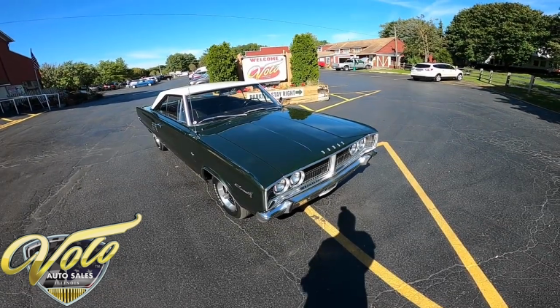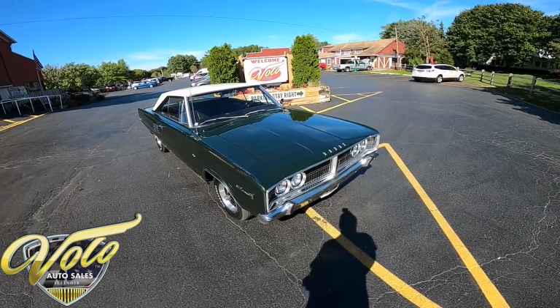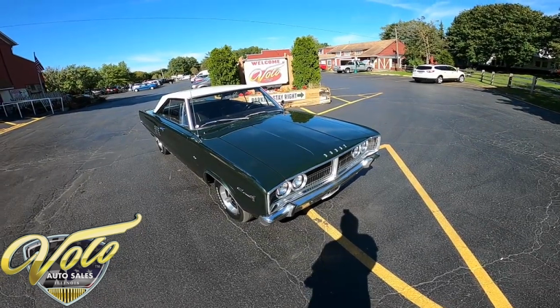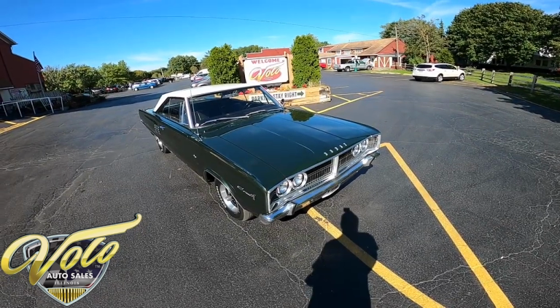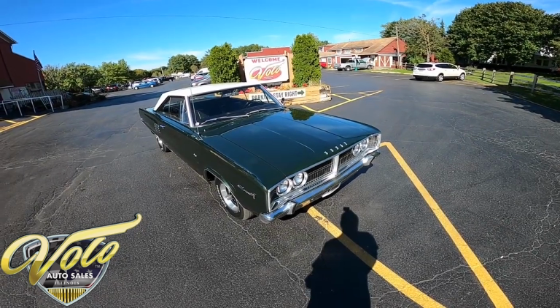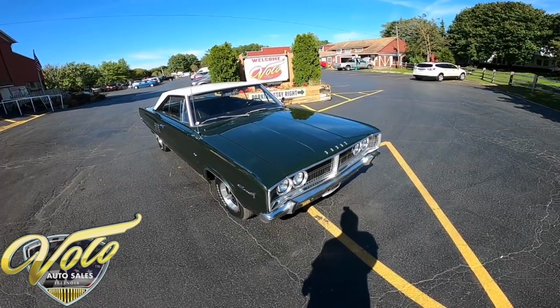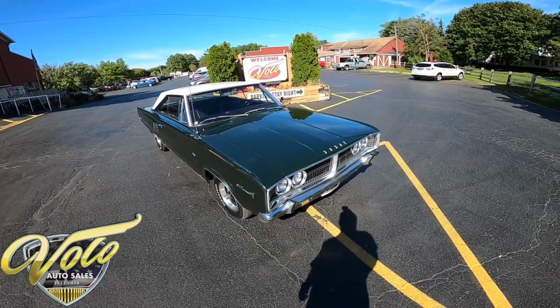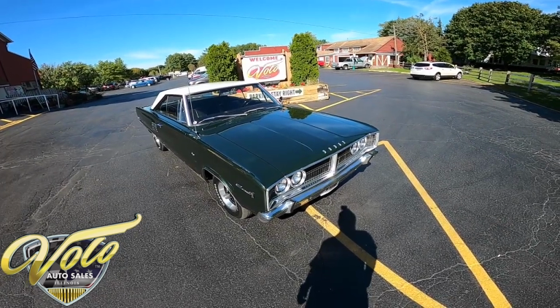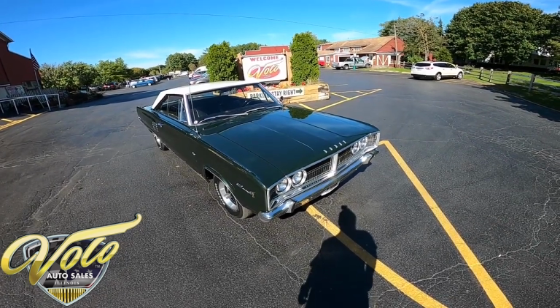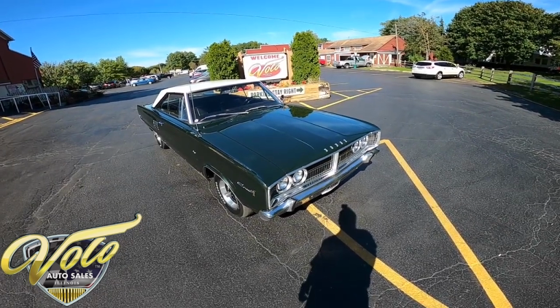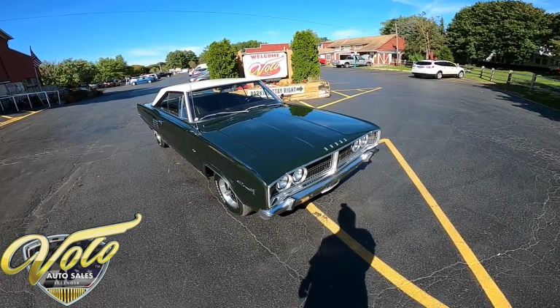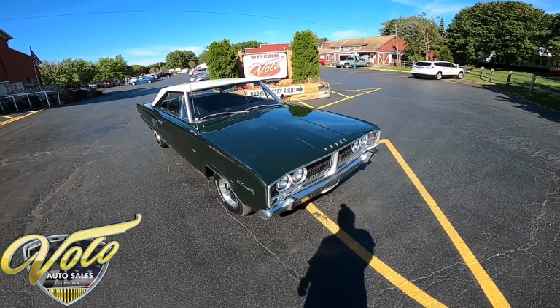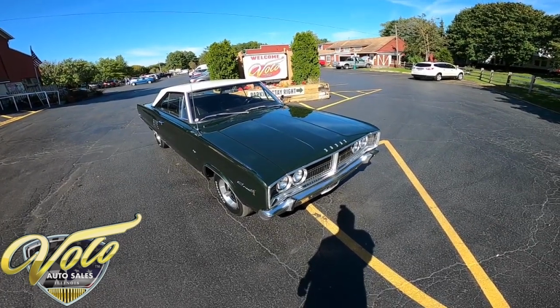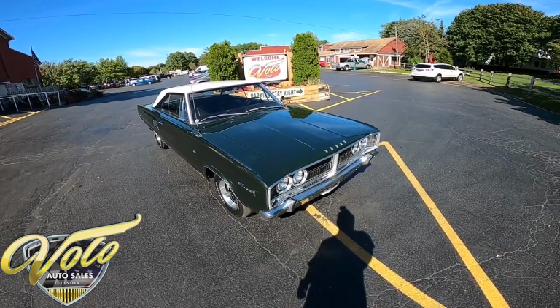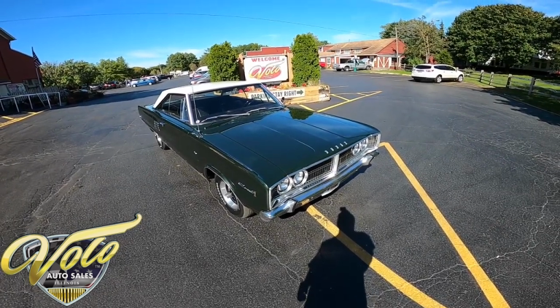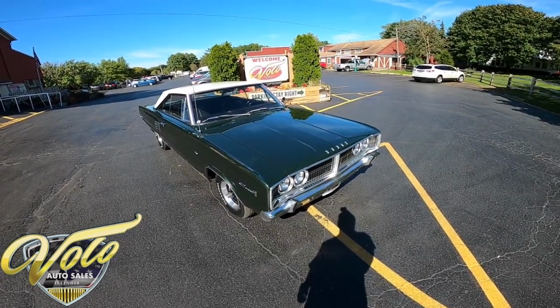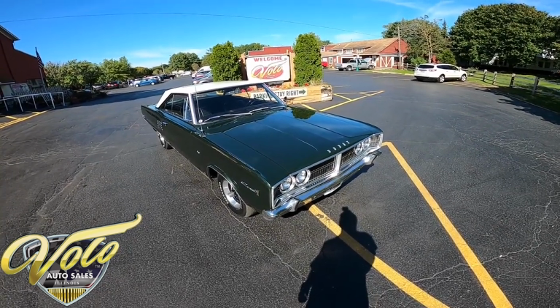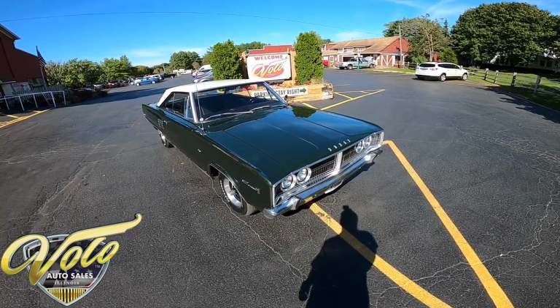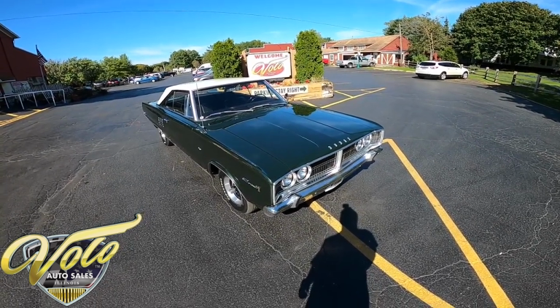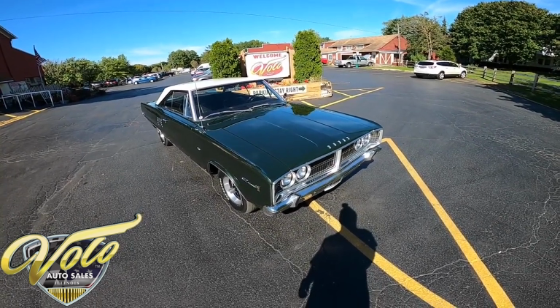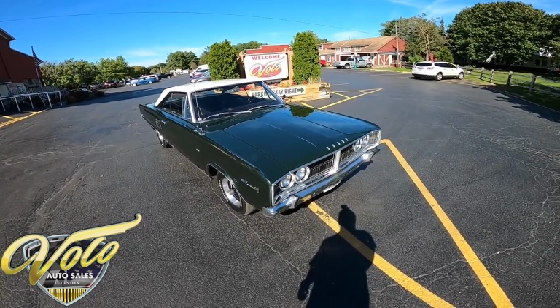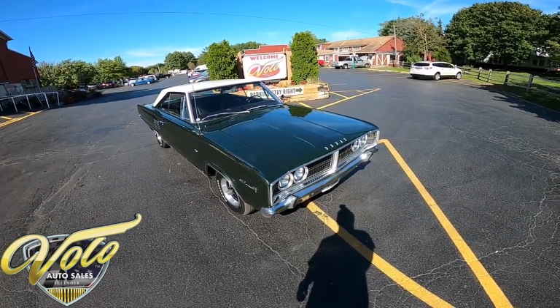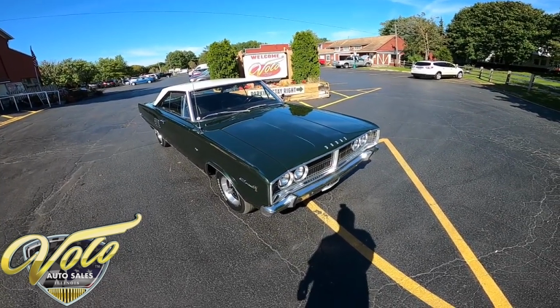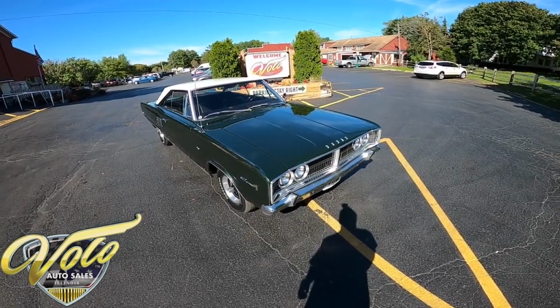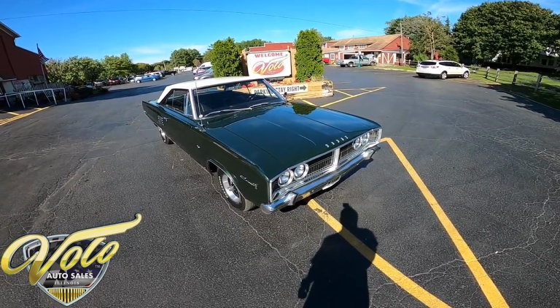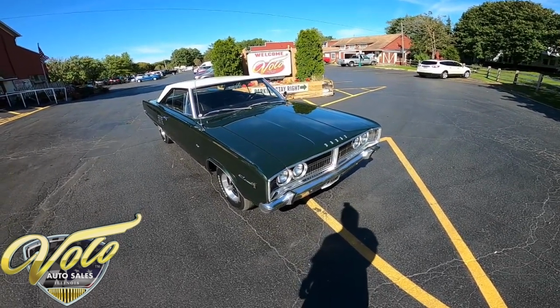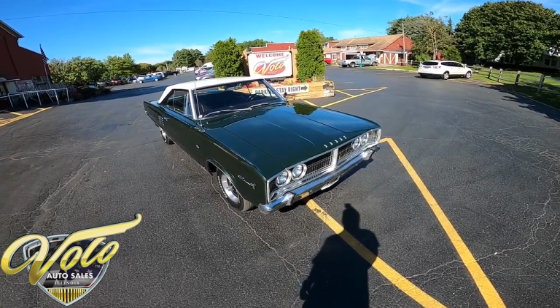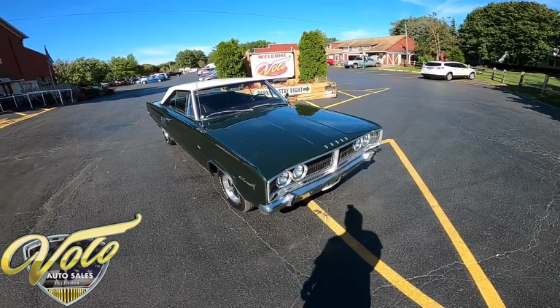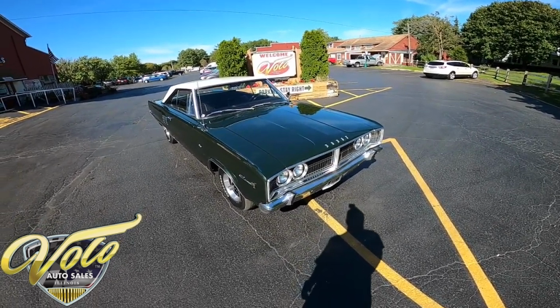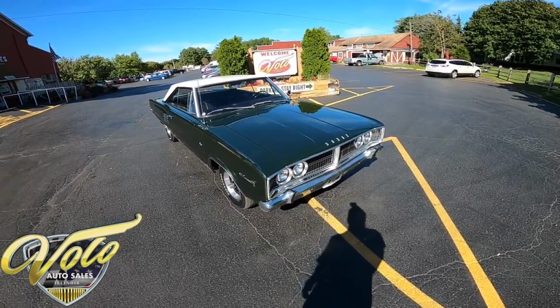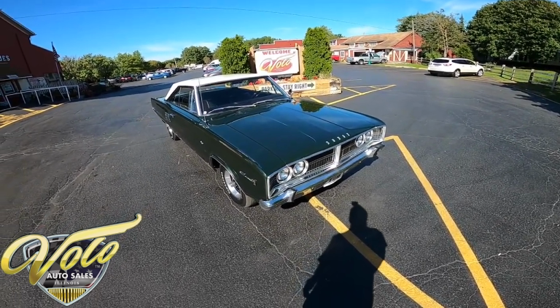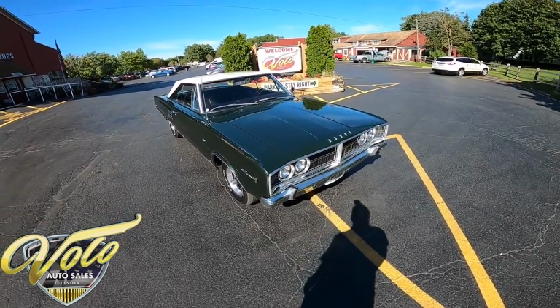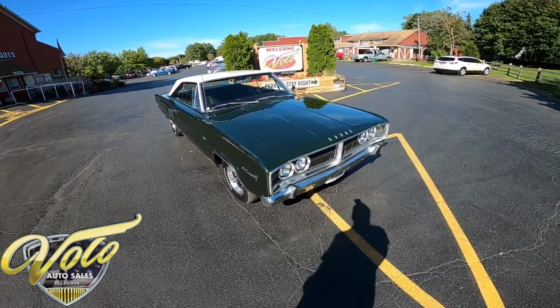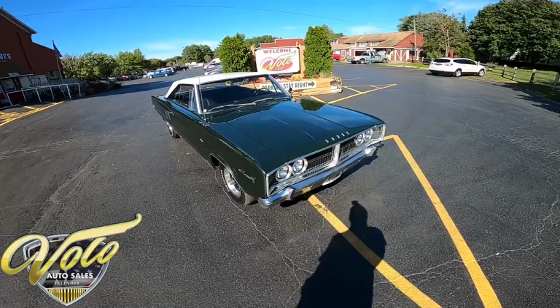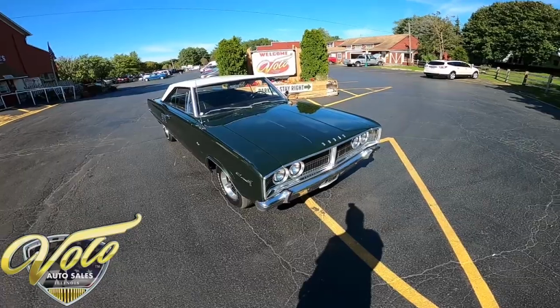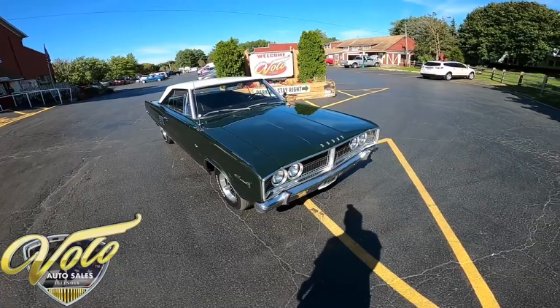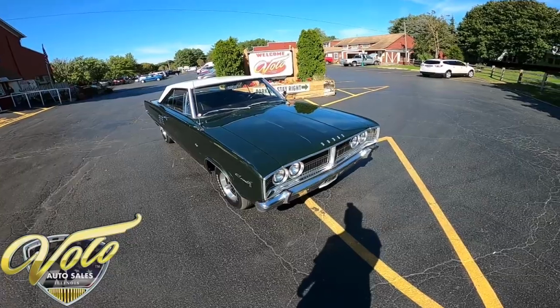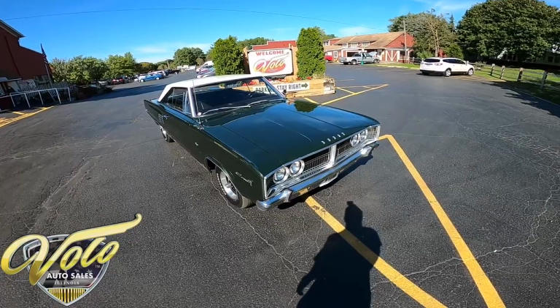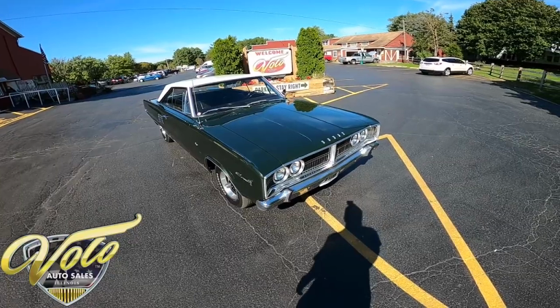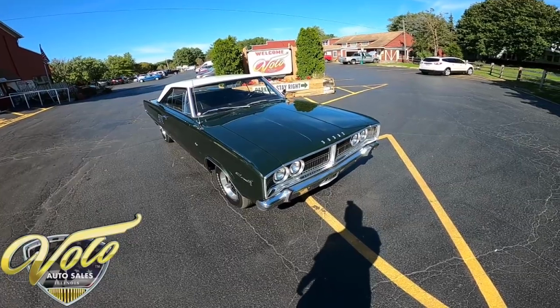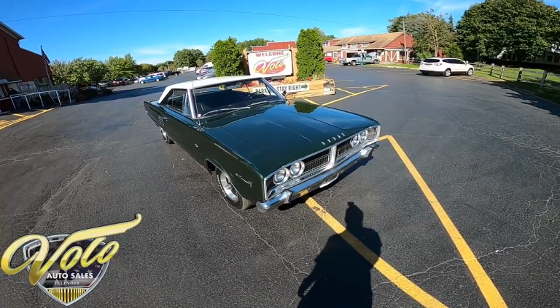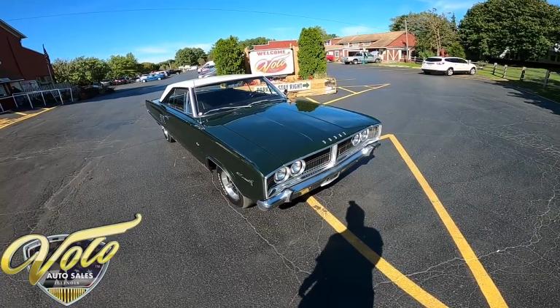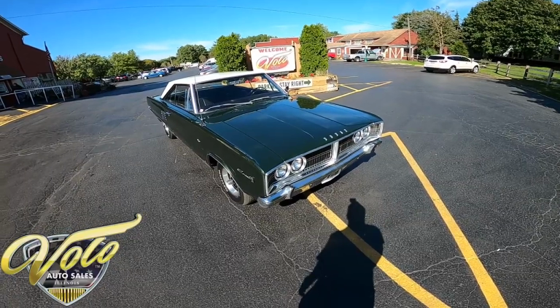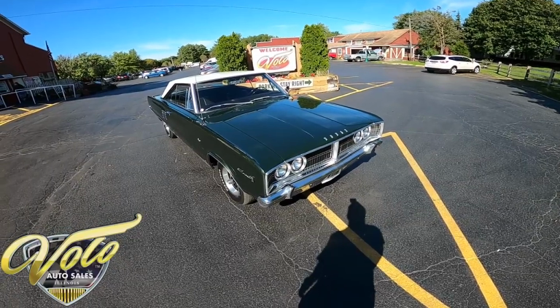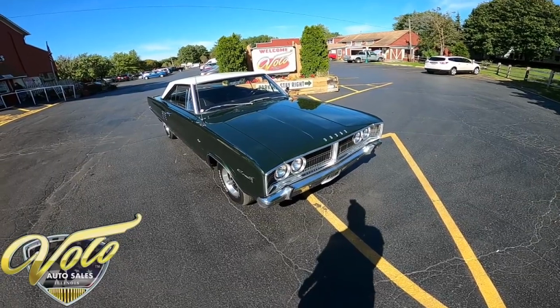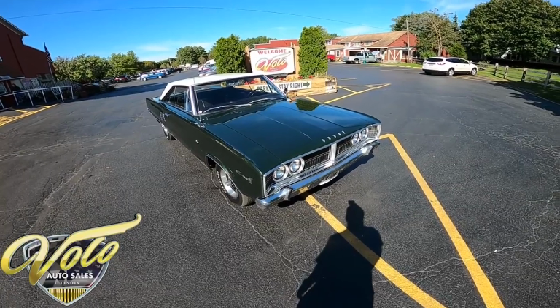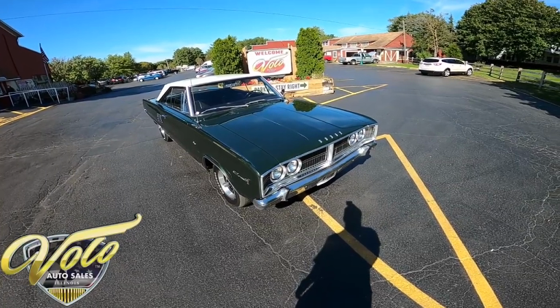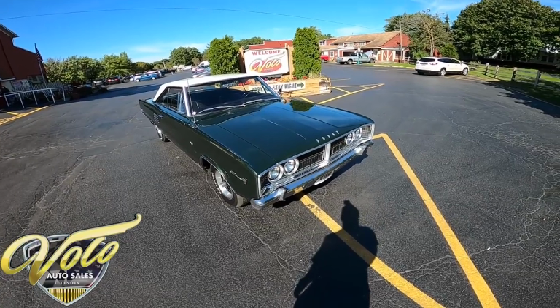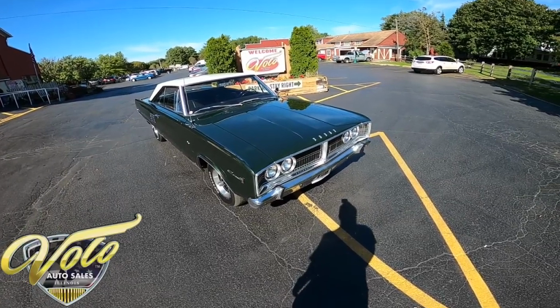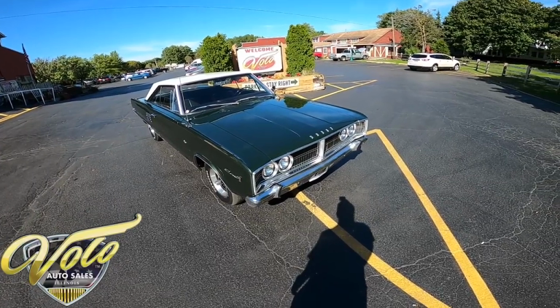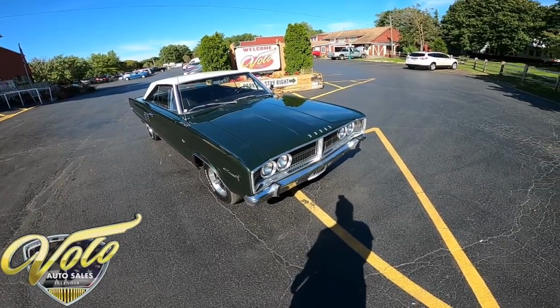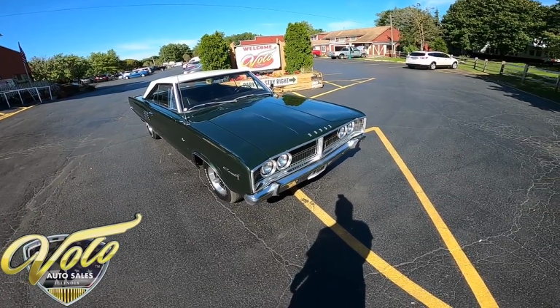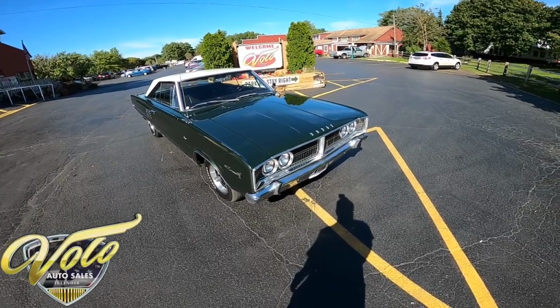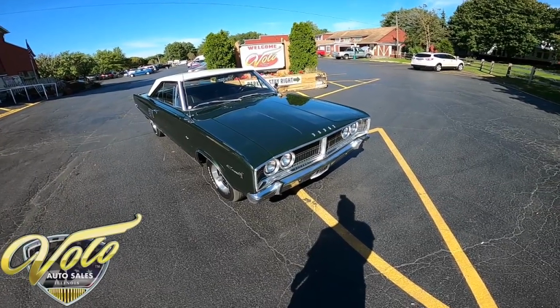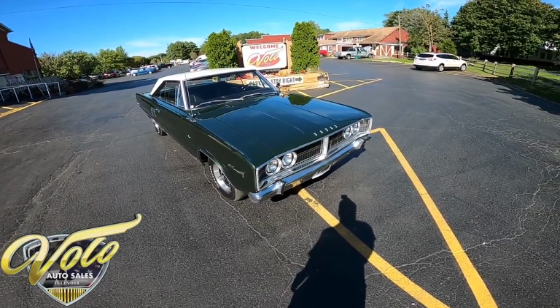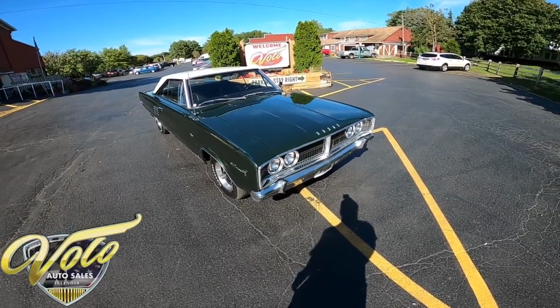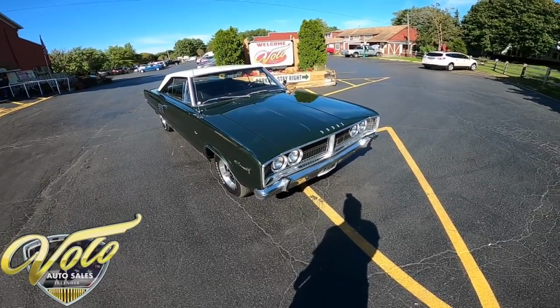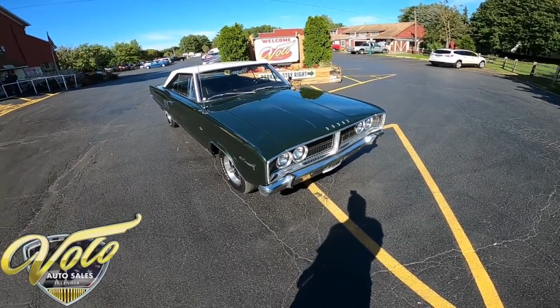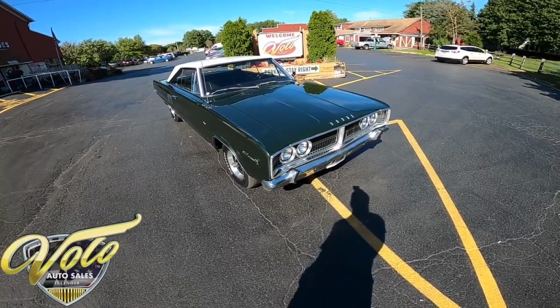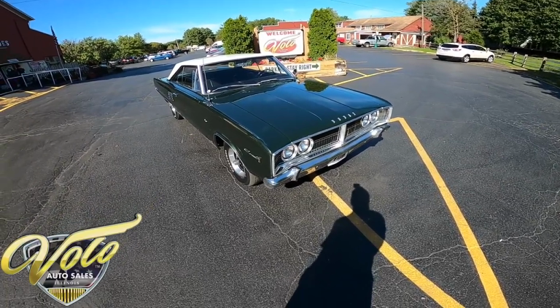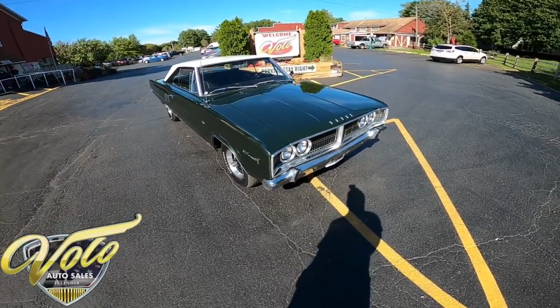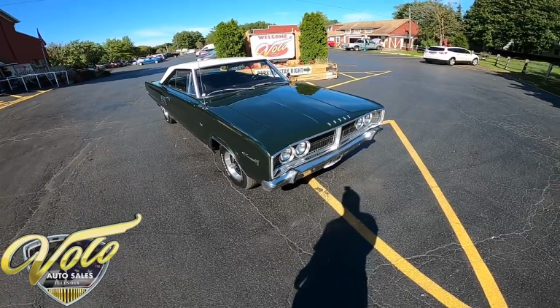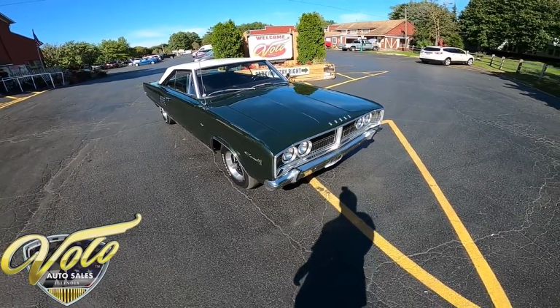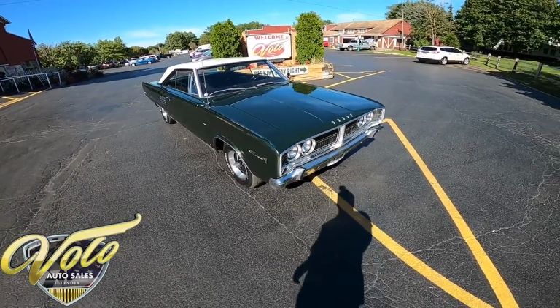Hey everybody, this is George with you at the Volo Auto Museum, and today I want to invite you on a virtual test drive inside a 1966 Dodge Coronet 500.